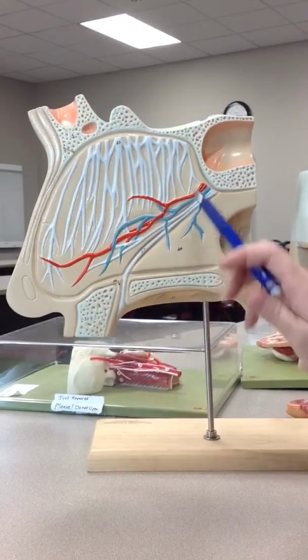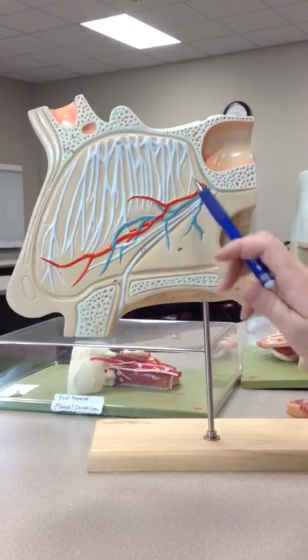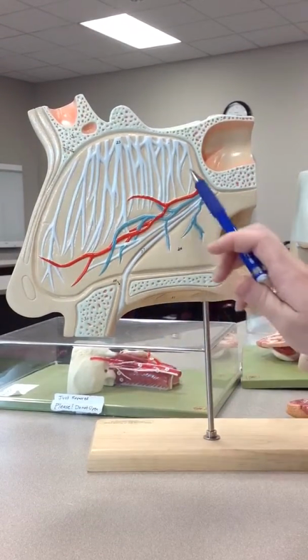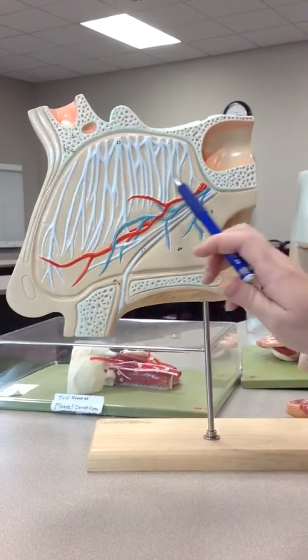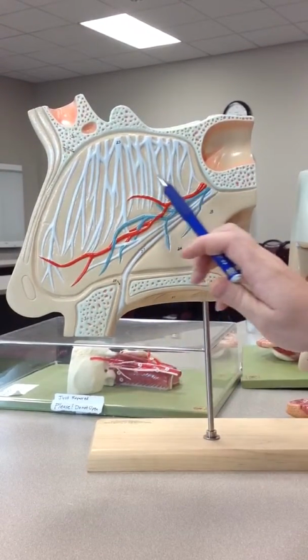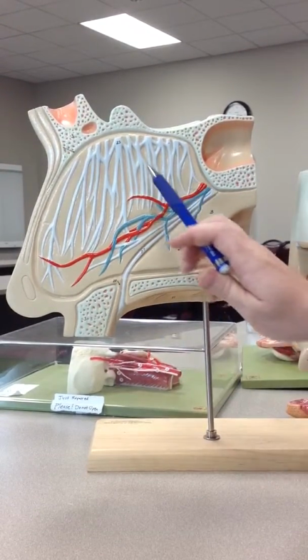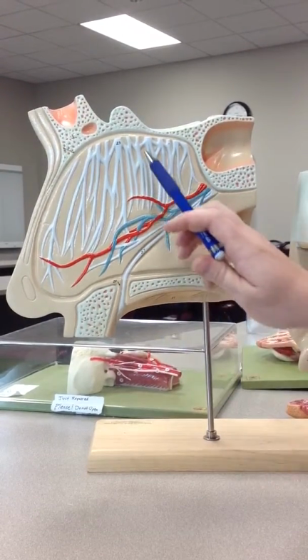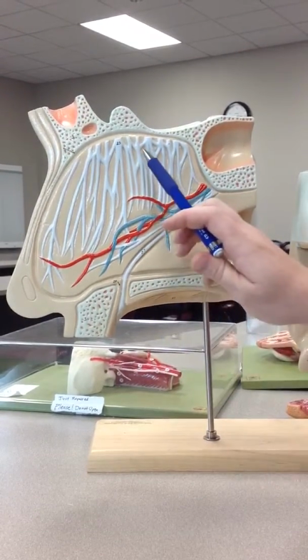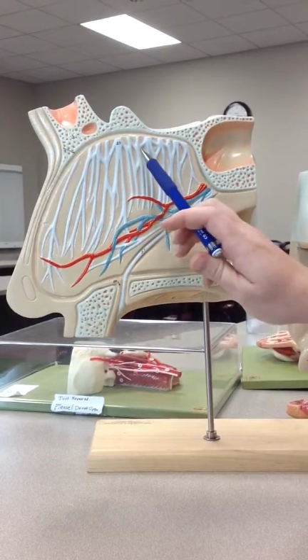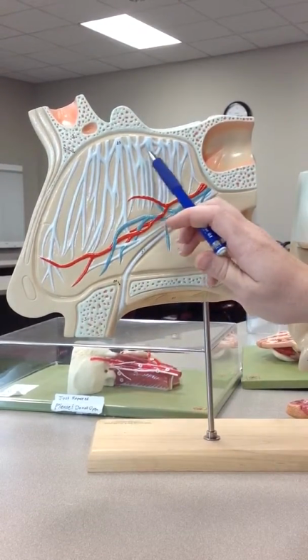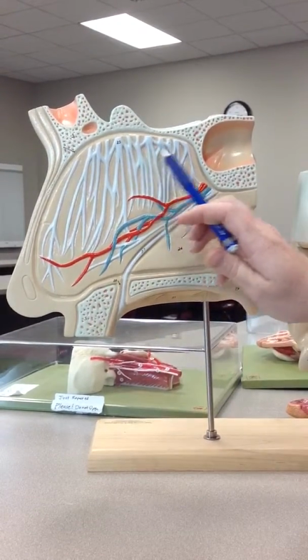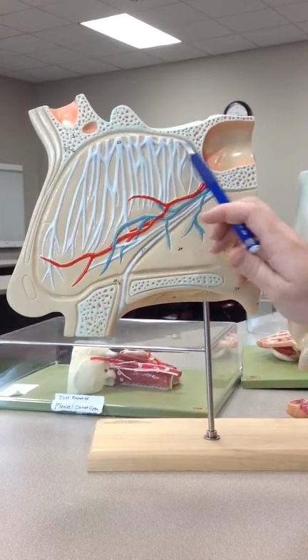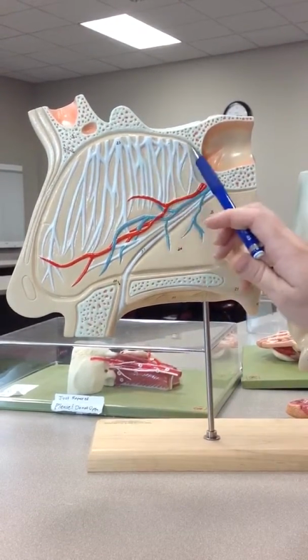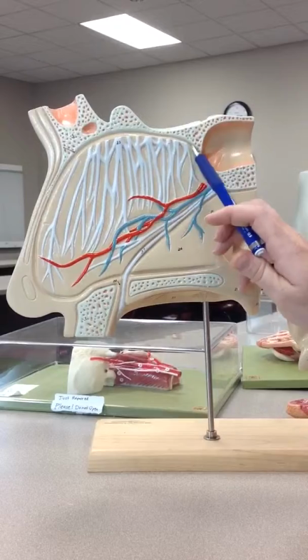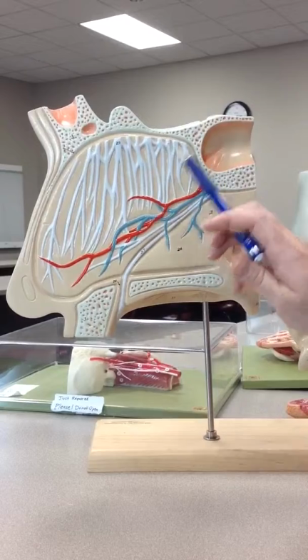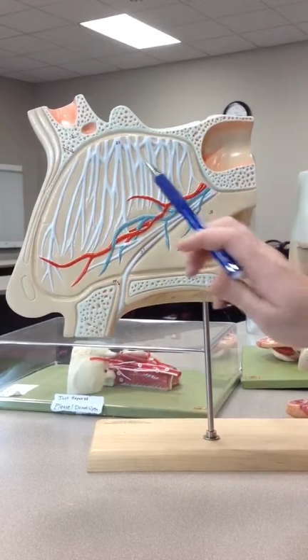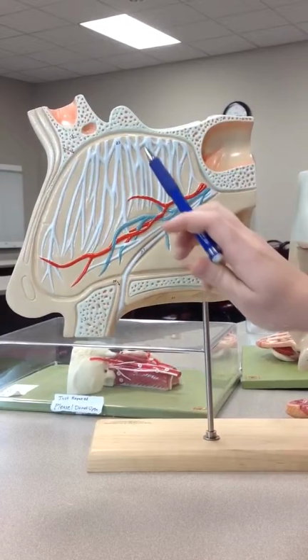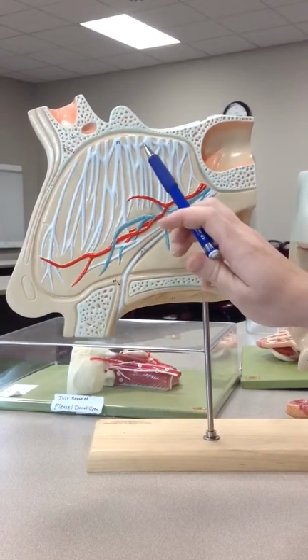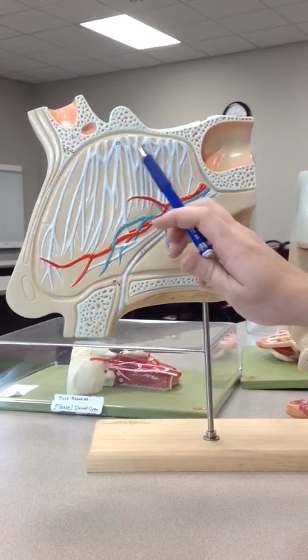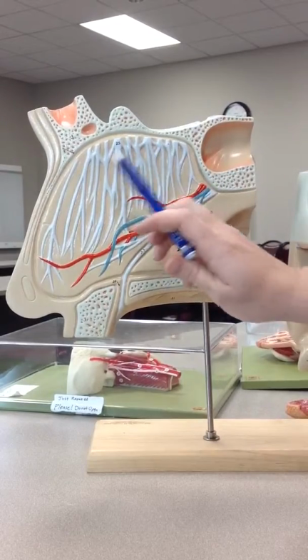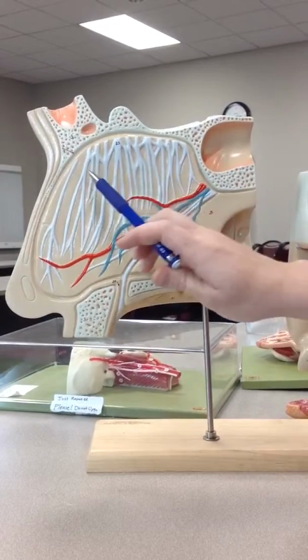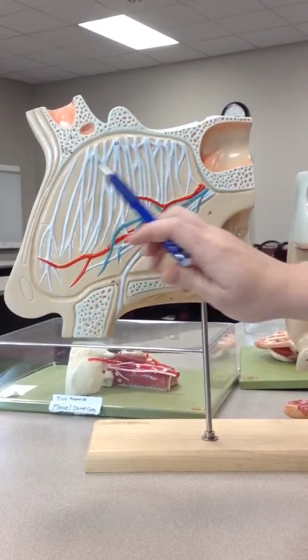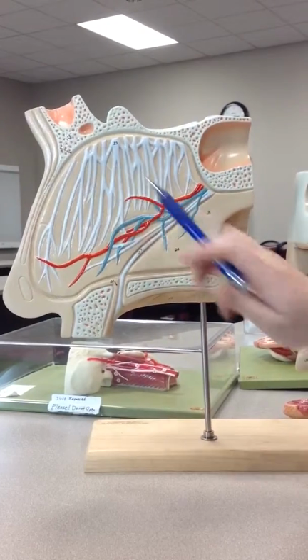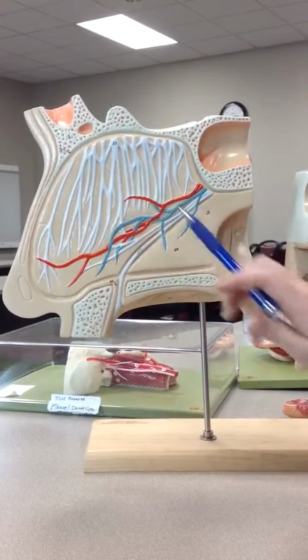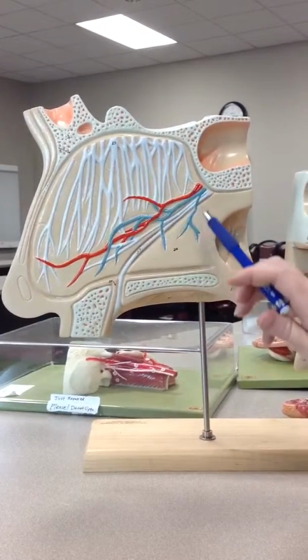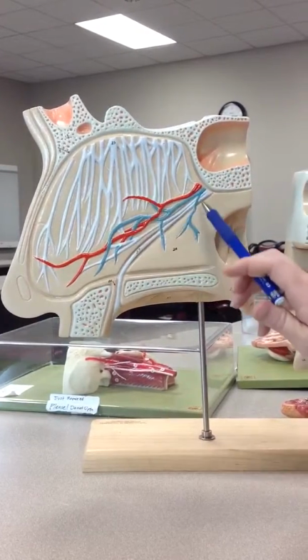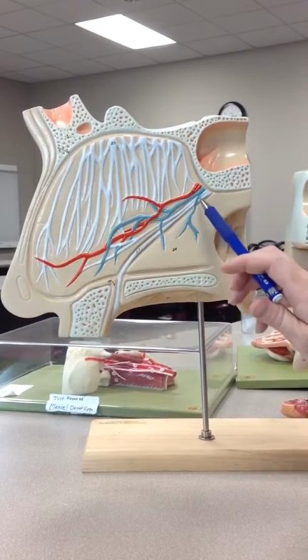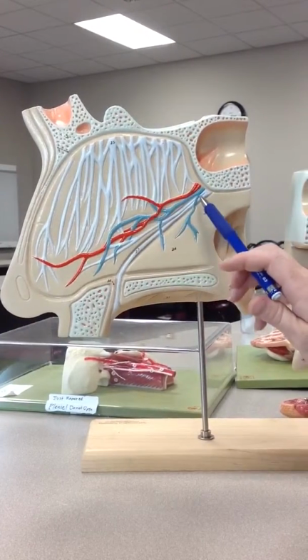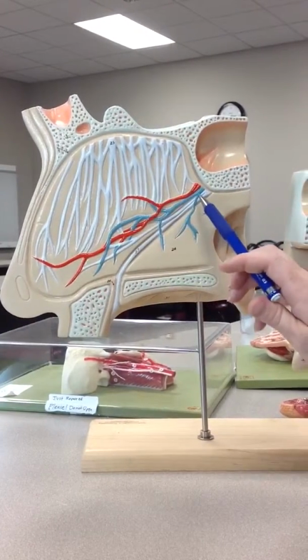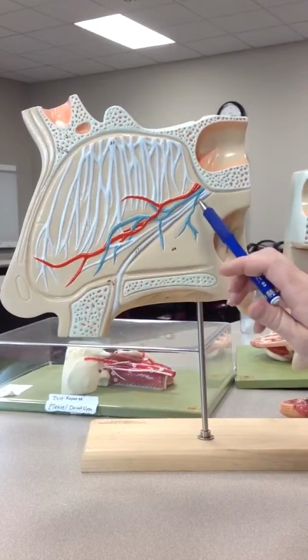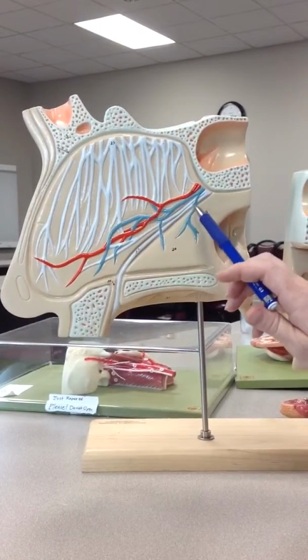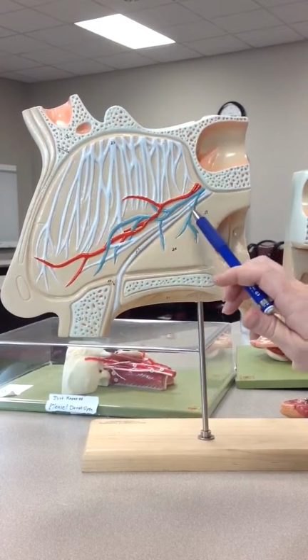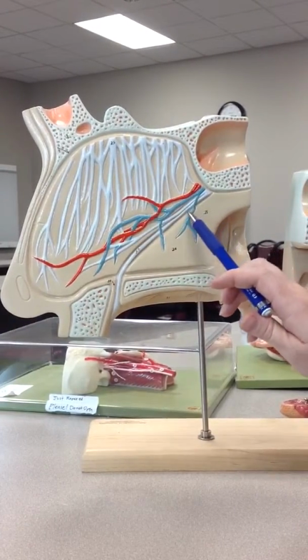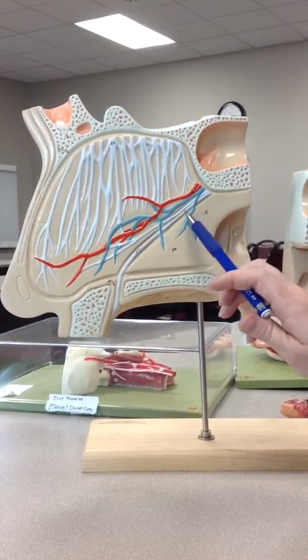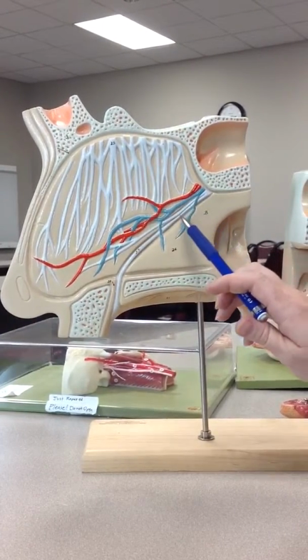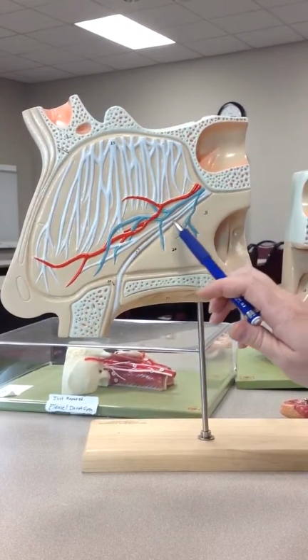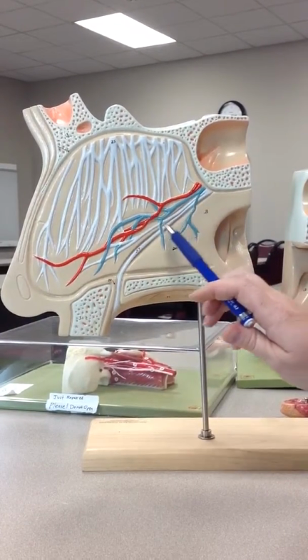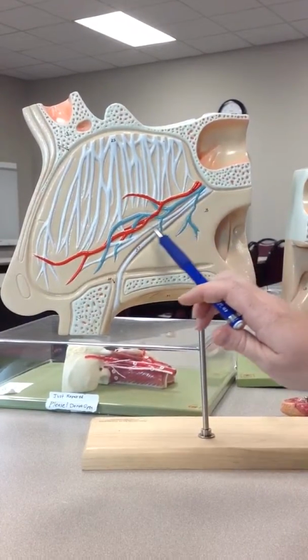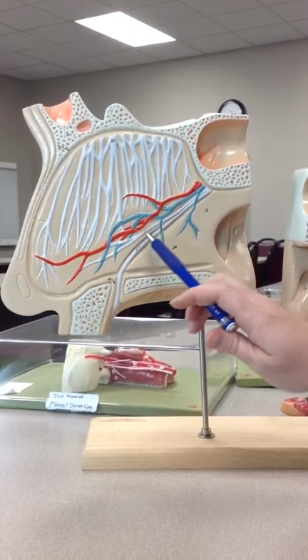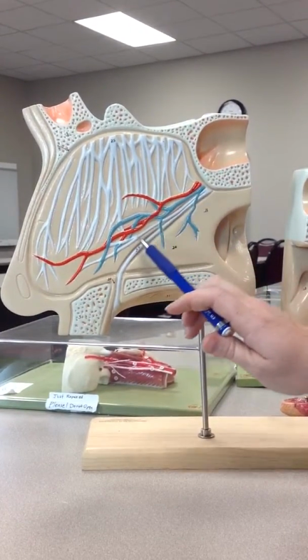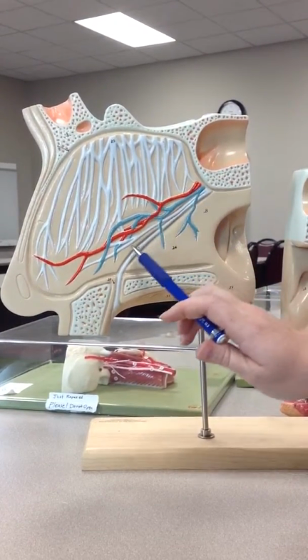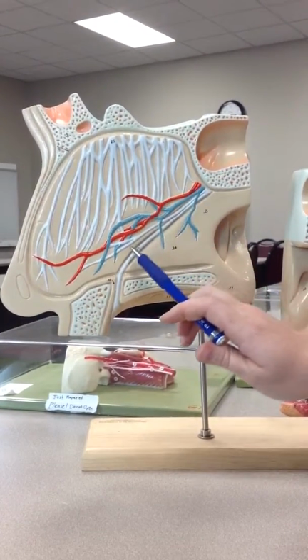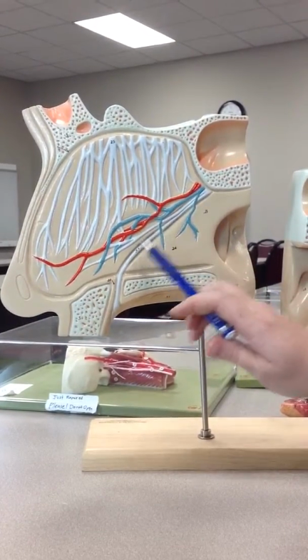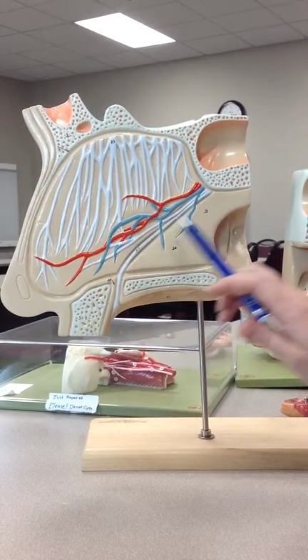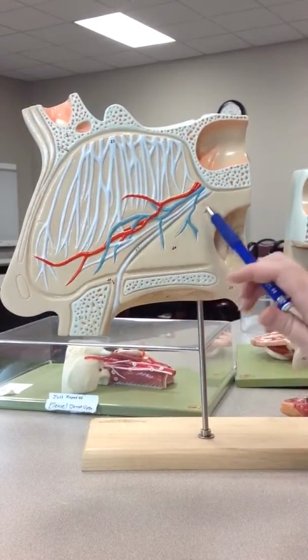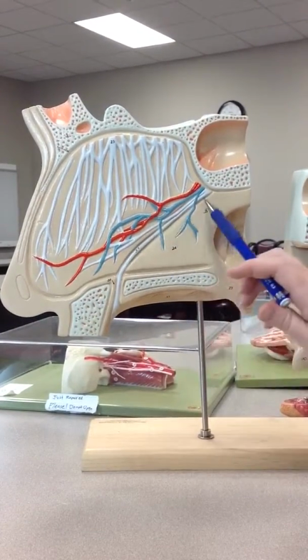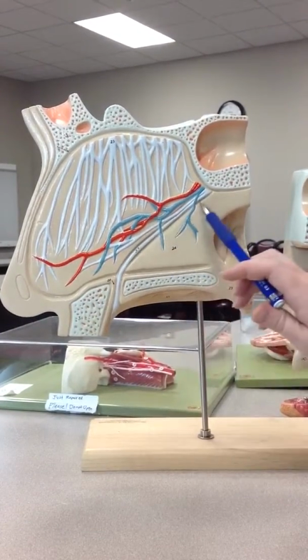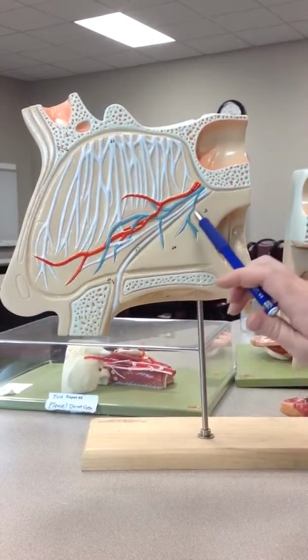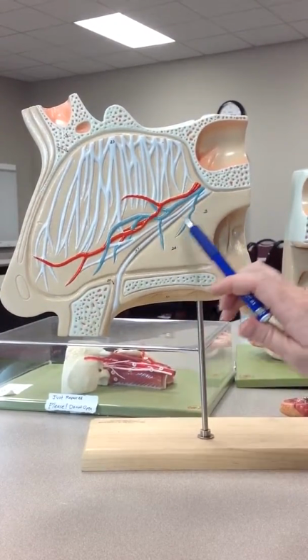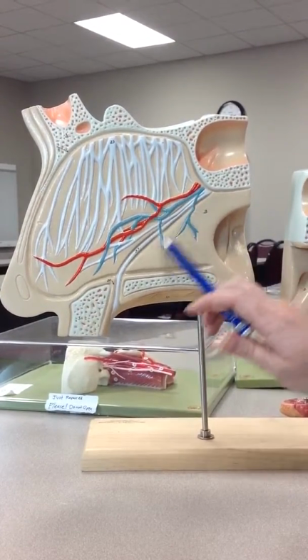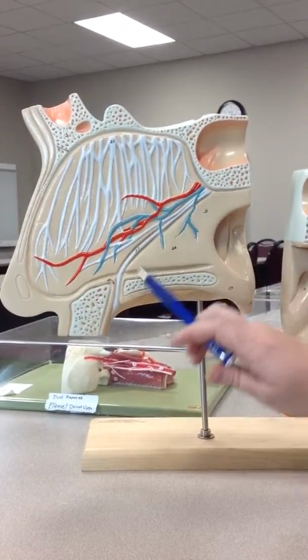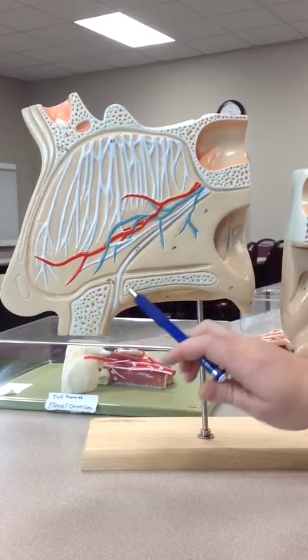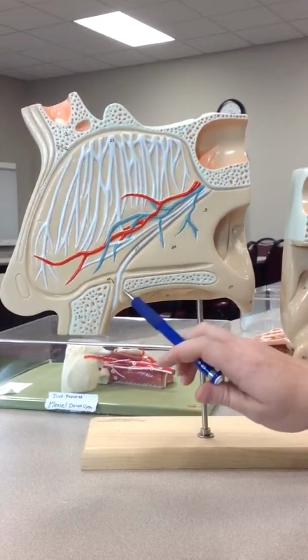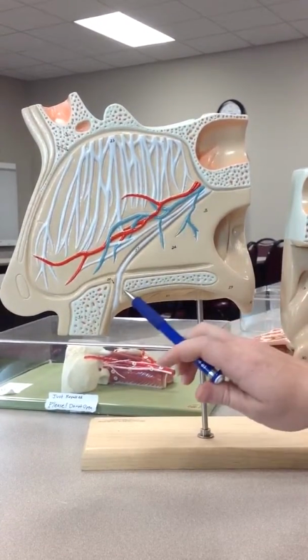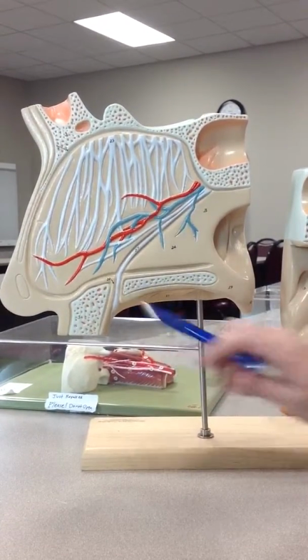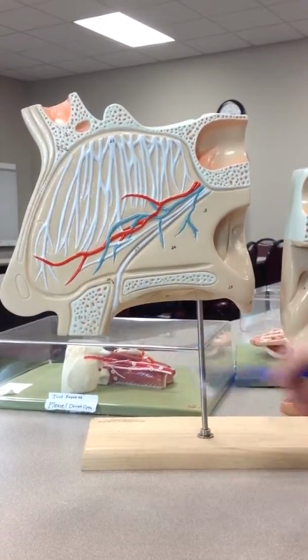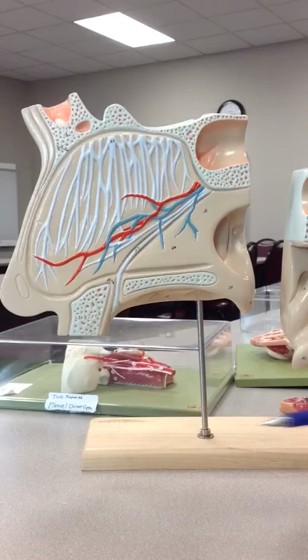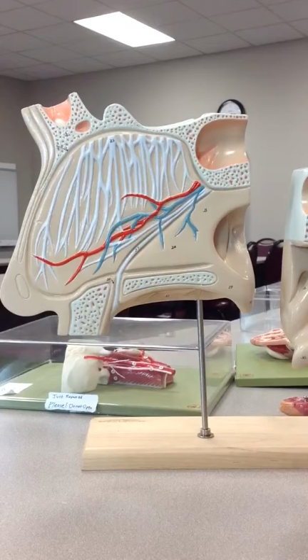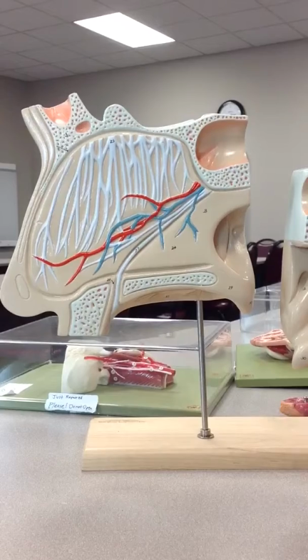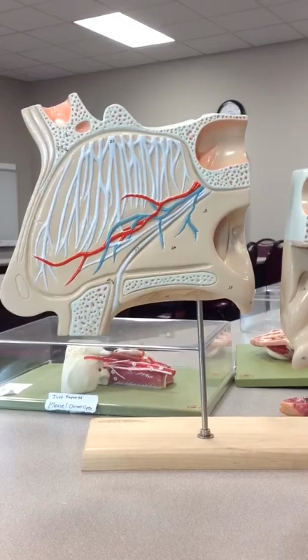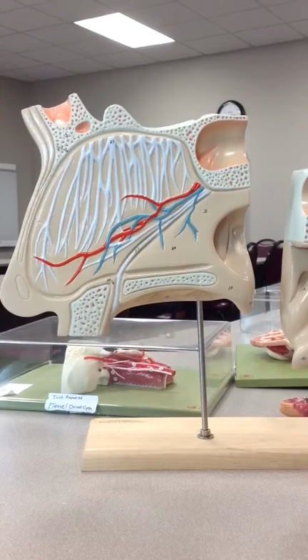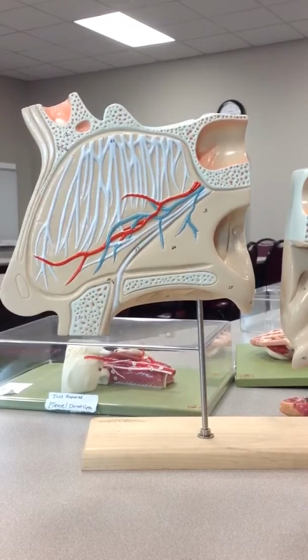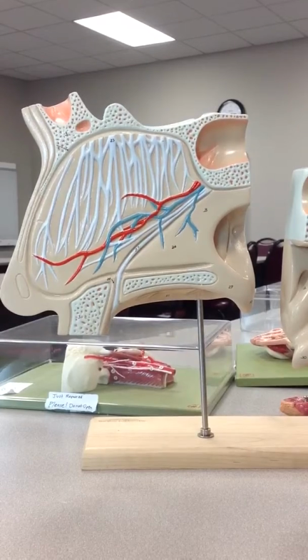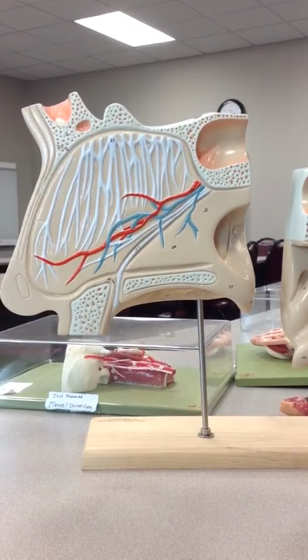So you should be able to identify: posterior ethmoidal, anterior ethmoidal, septal branch of the nasopalatine, and incisive branch of the nasopalatine.